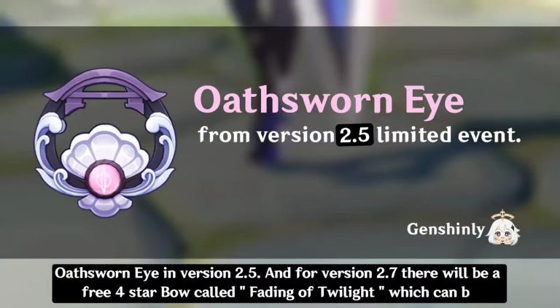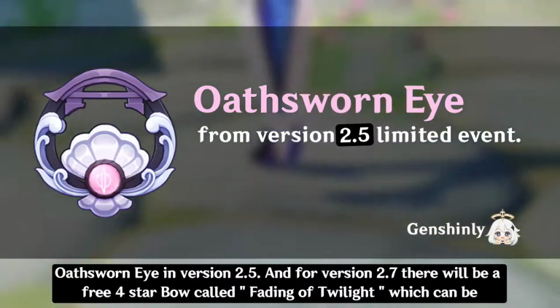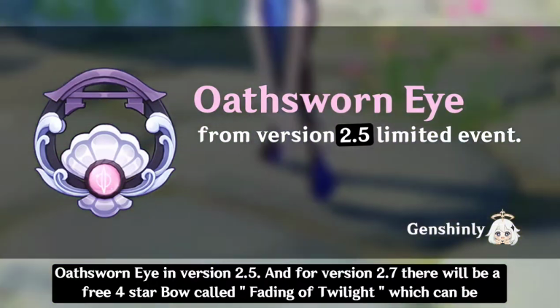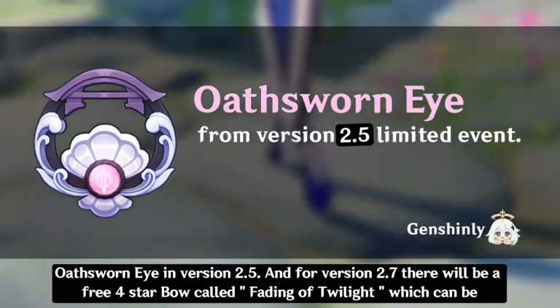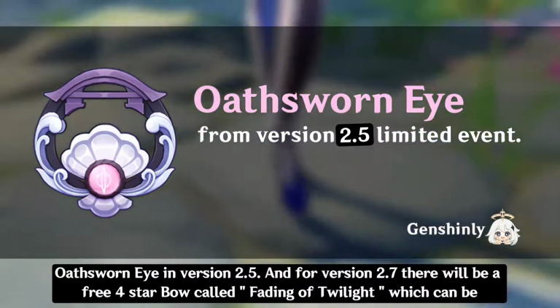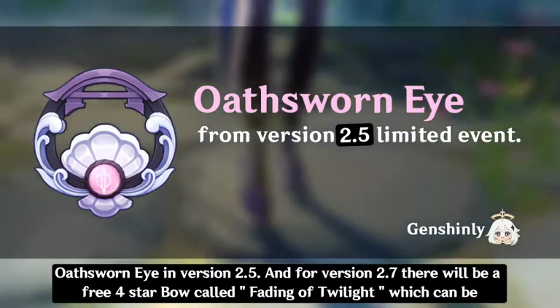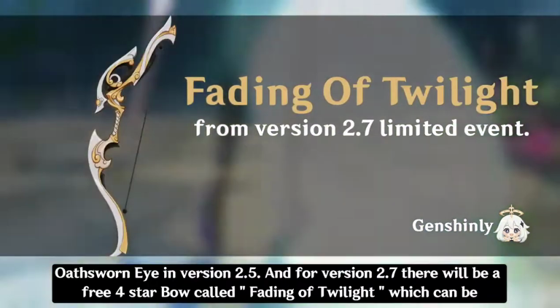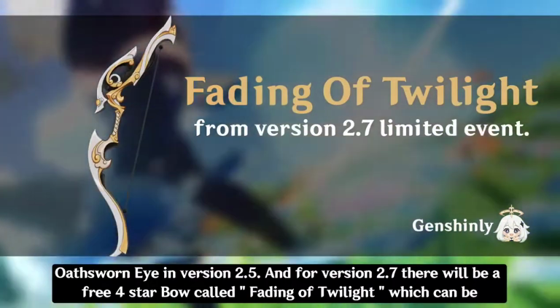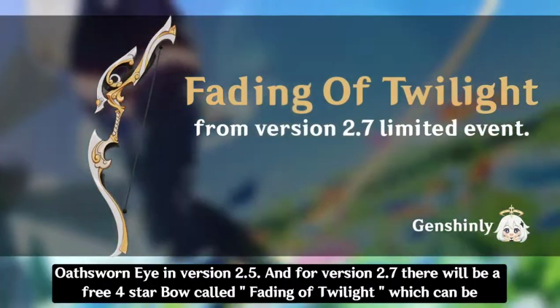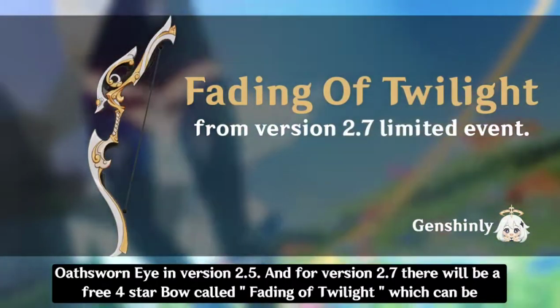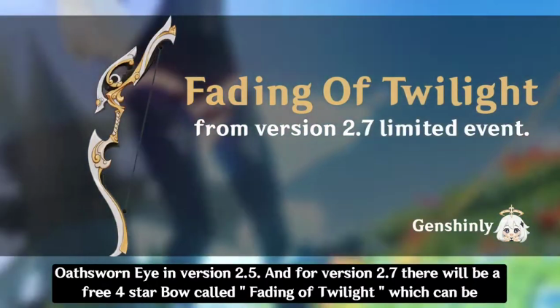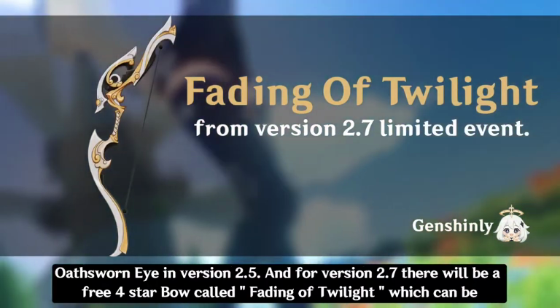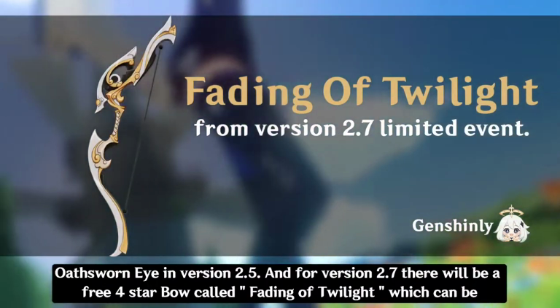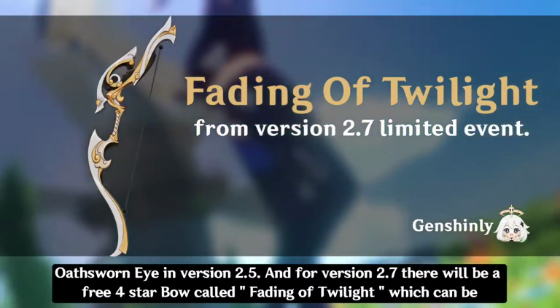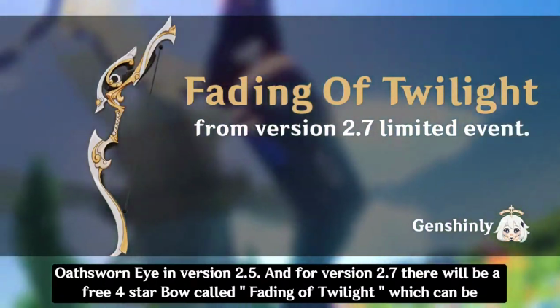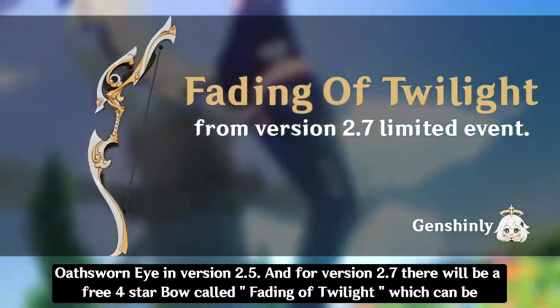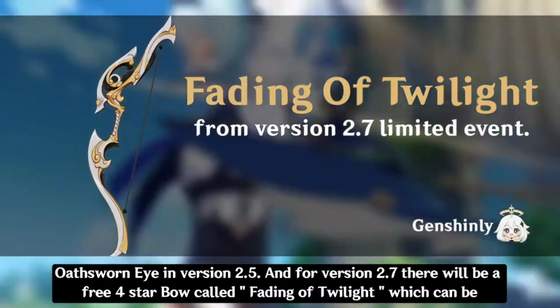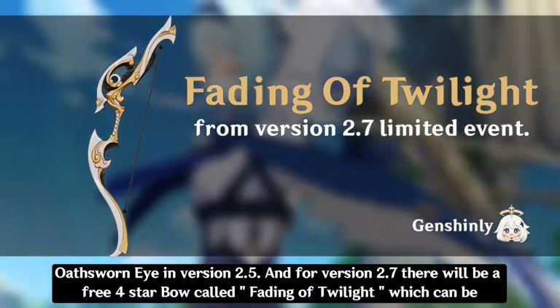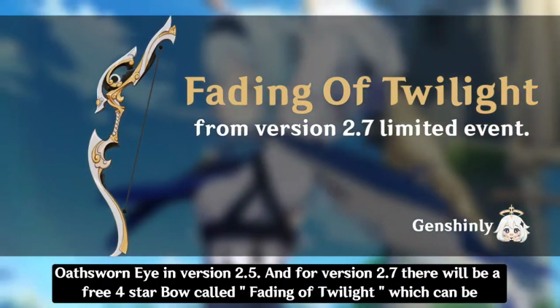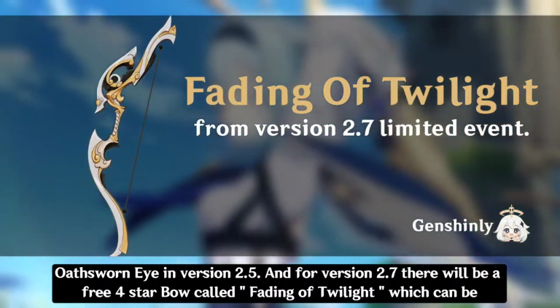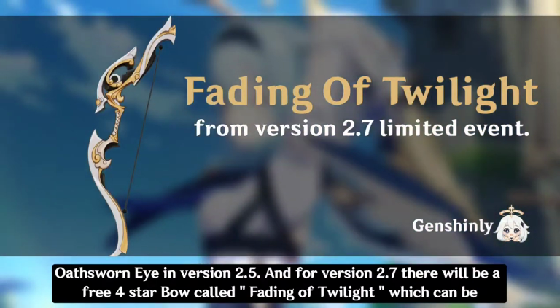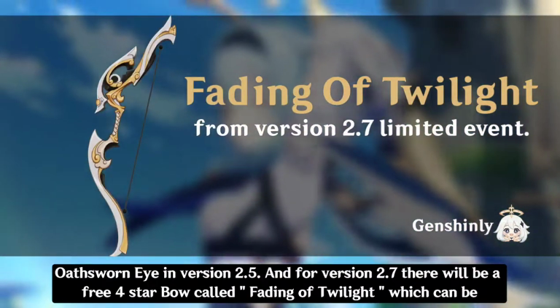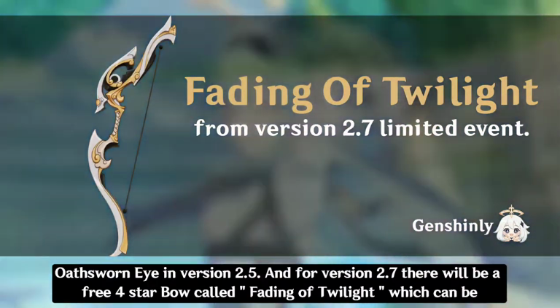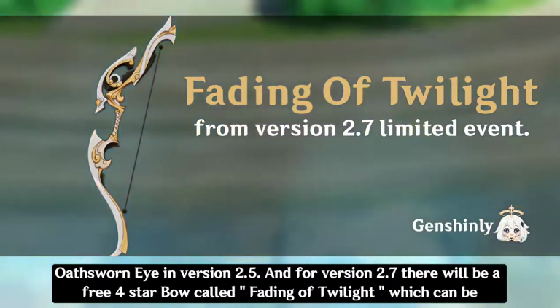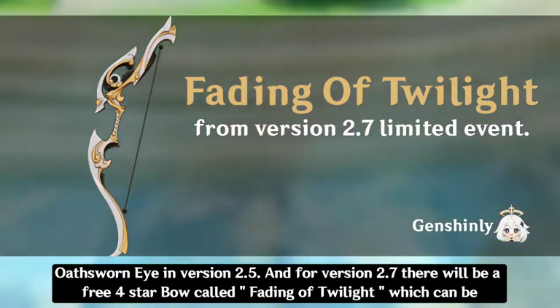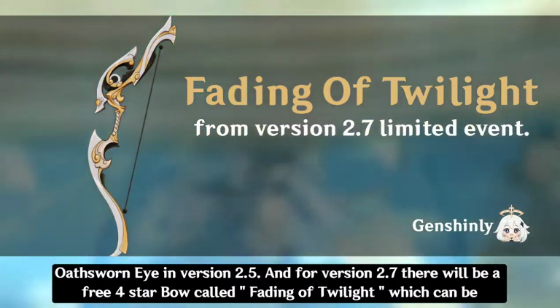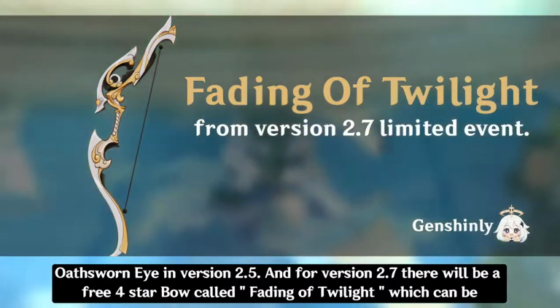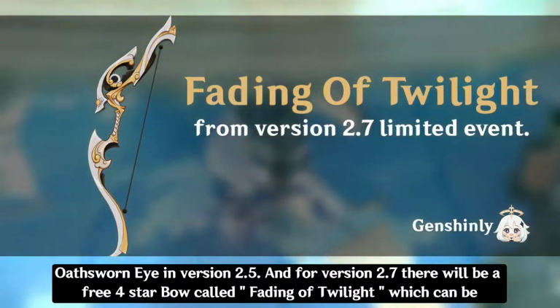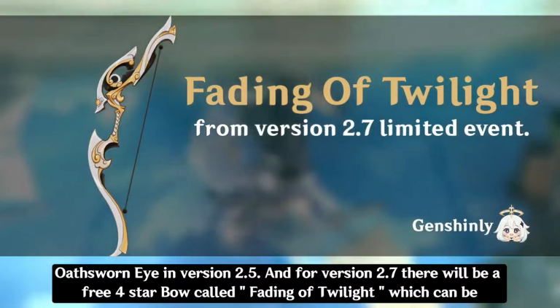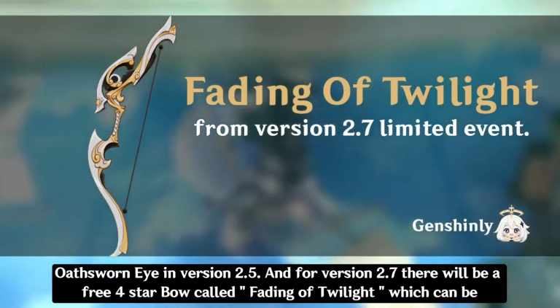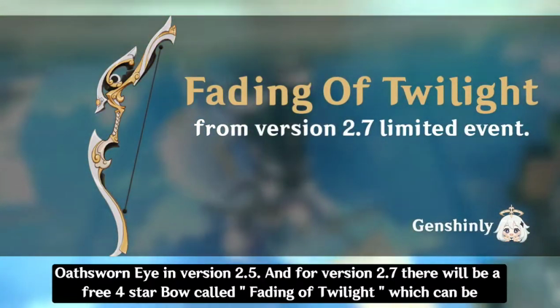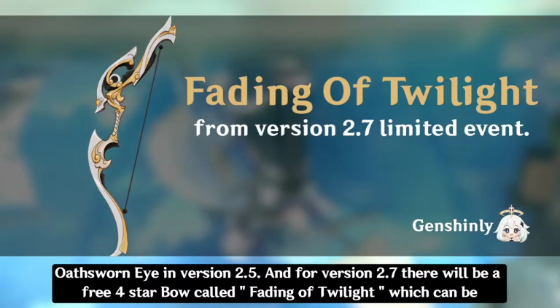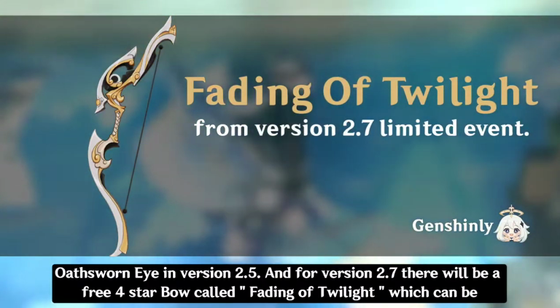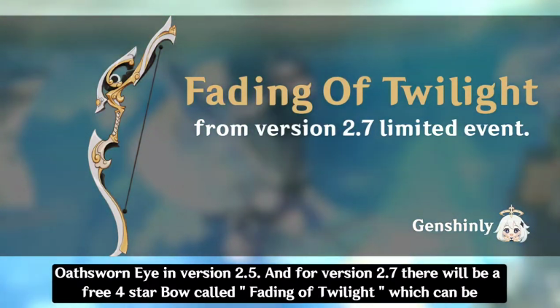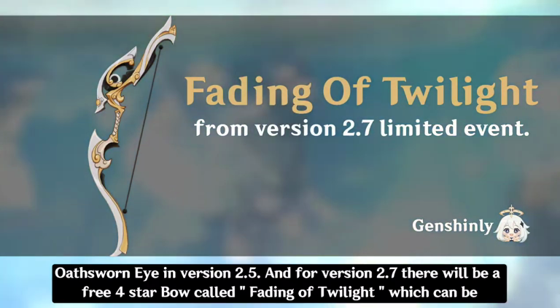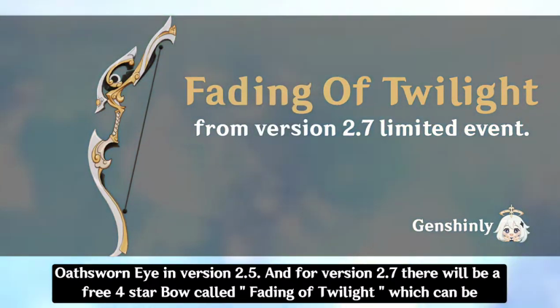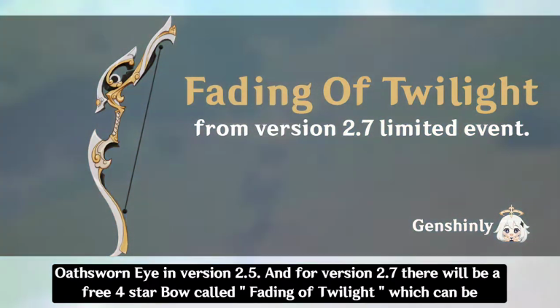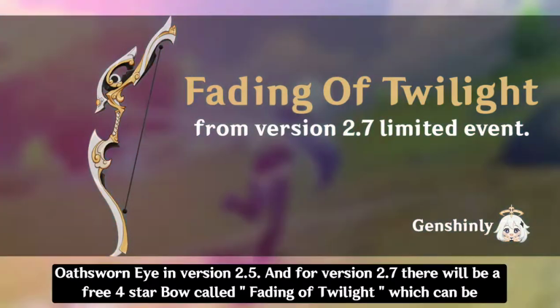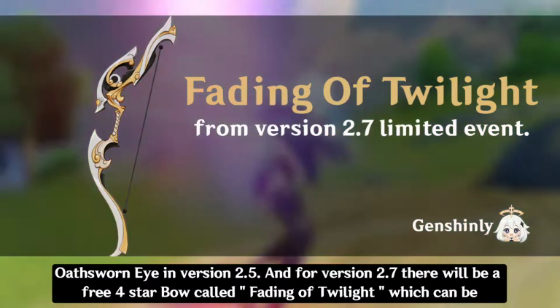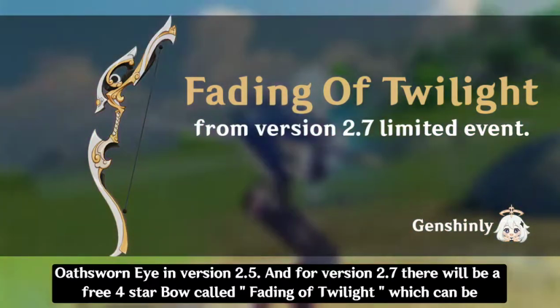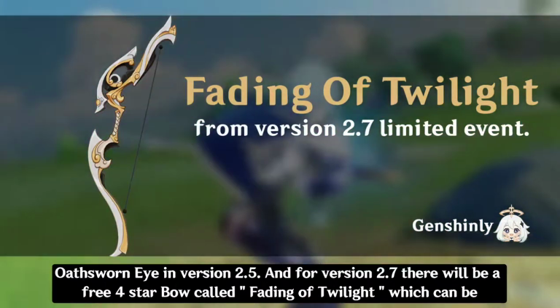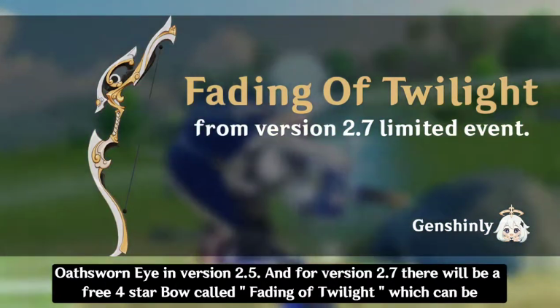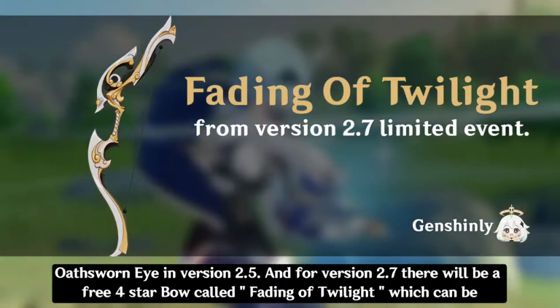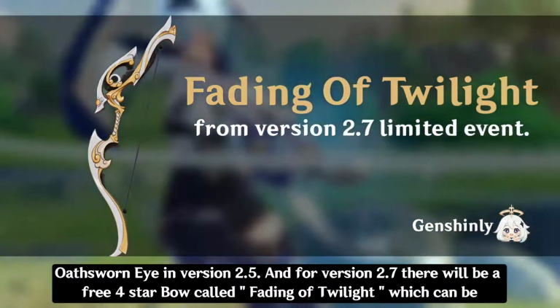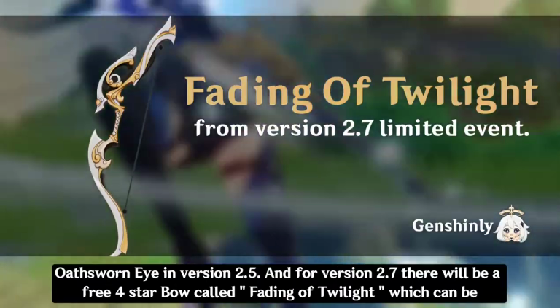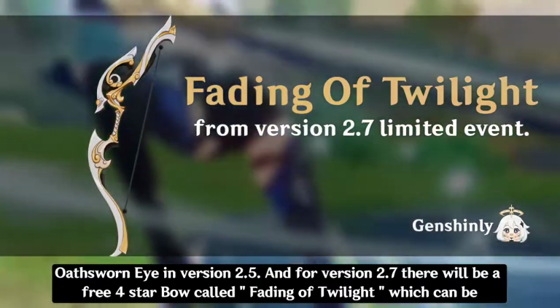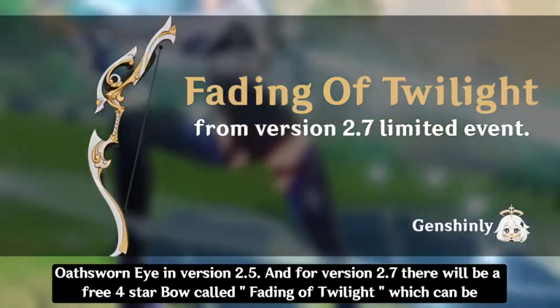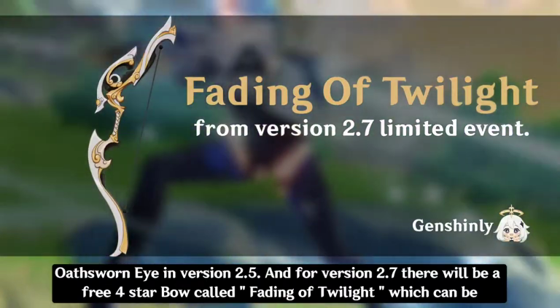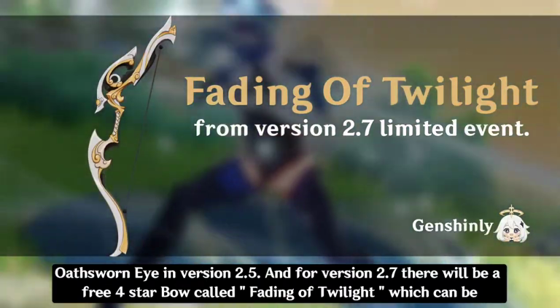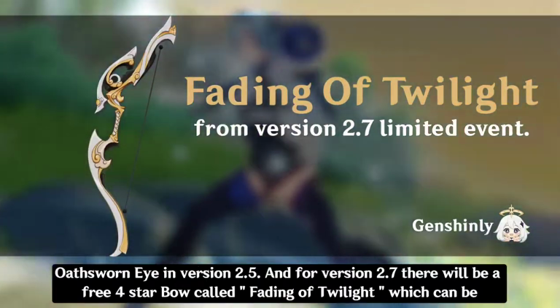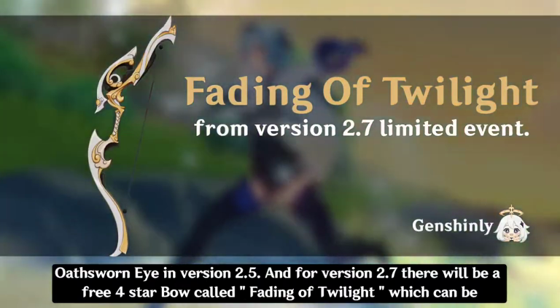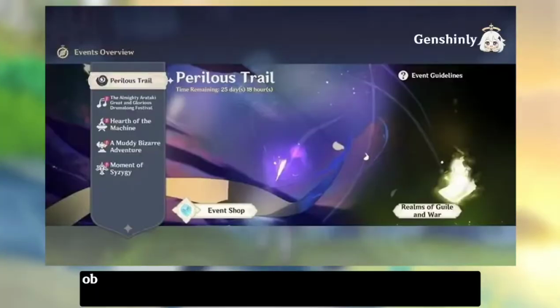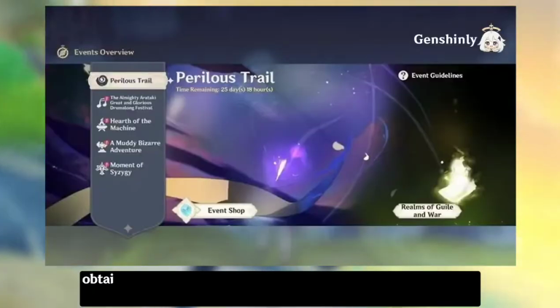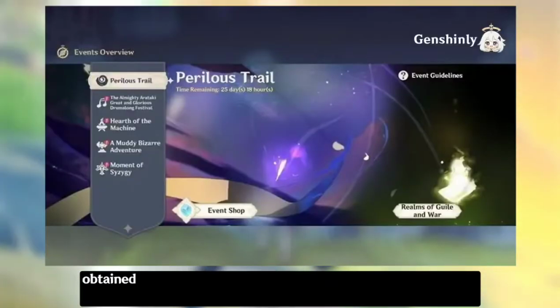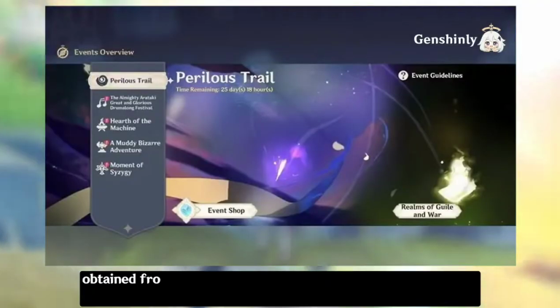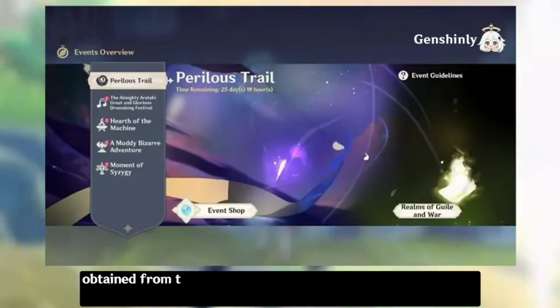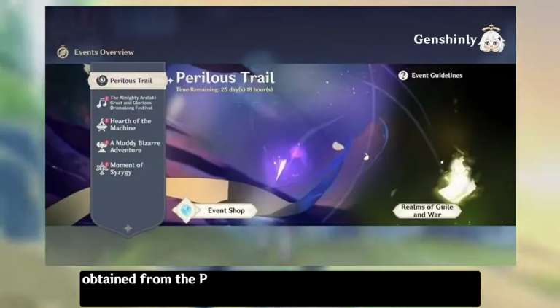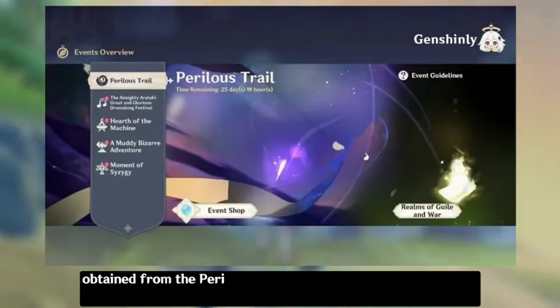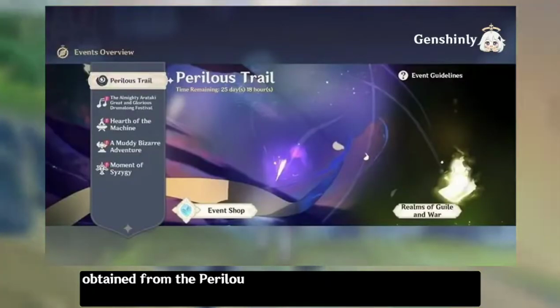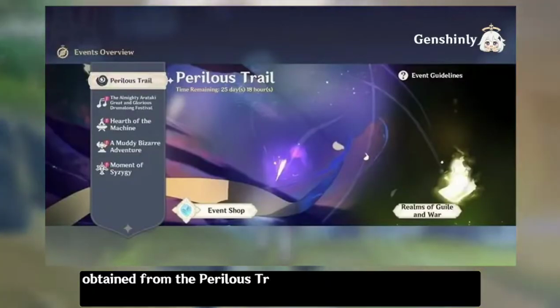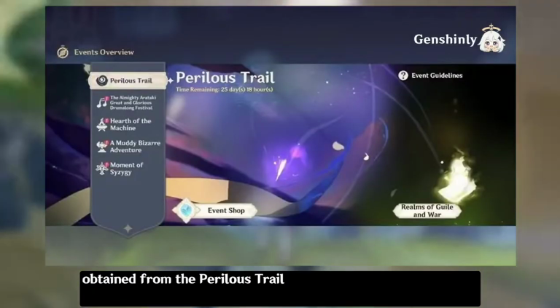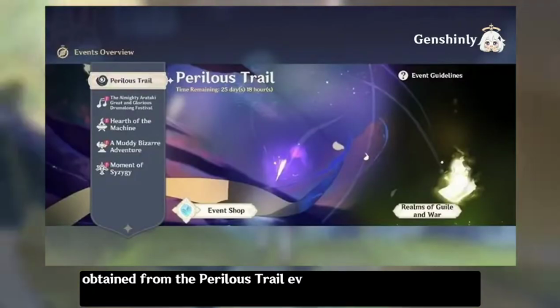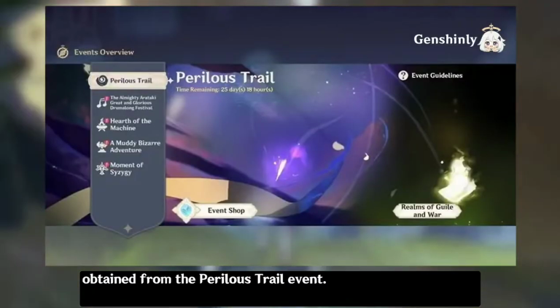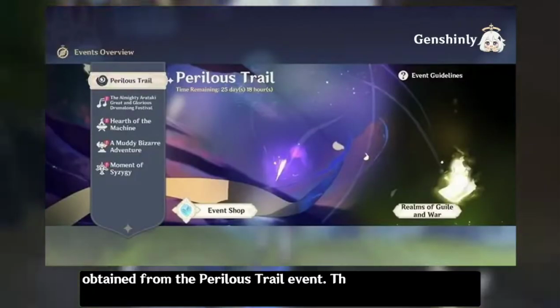For version 2.7, there will be a free 4-star bow called Fading Twilight, which can be obtained from the Perilous Trail event.